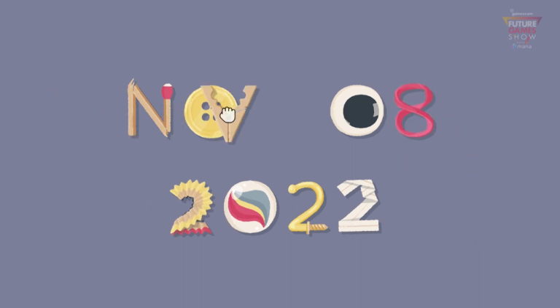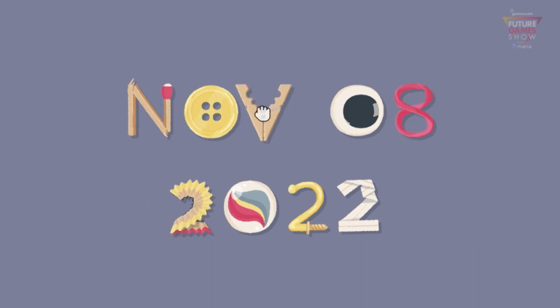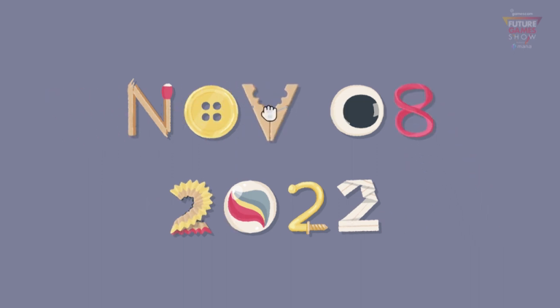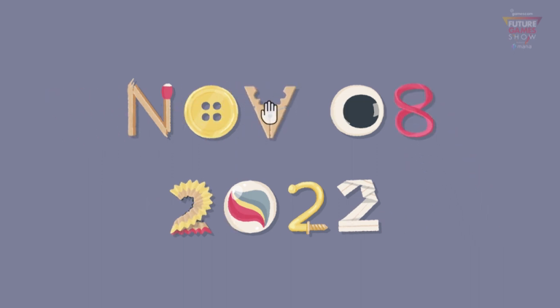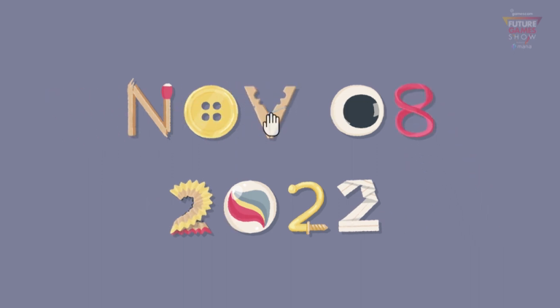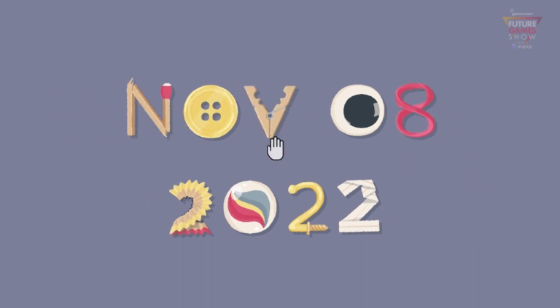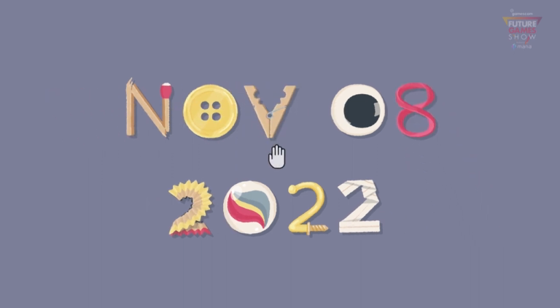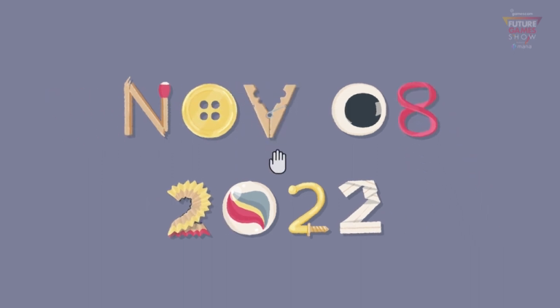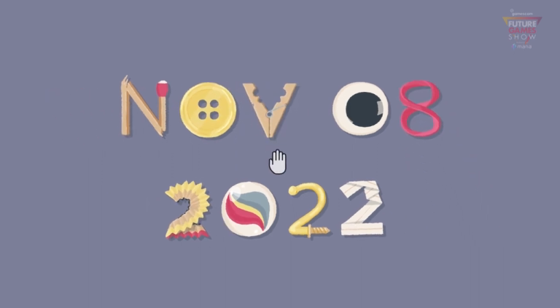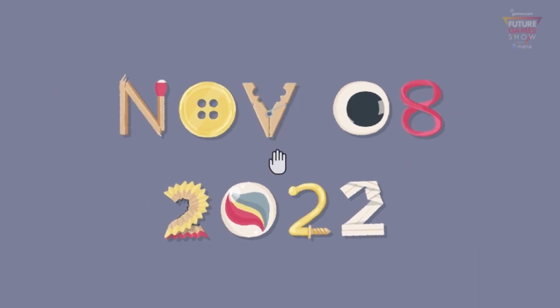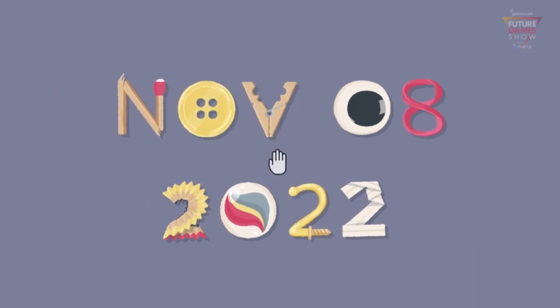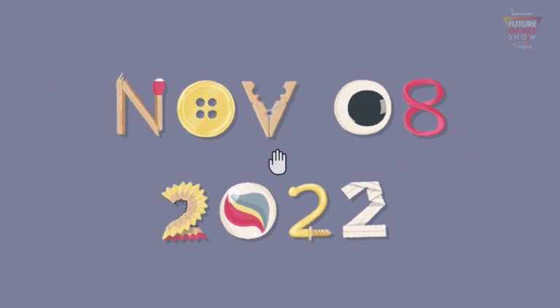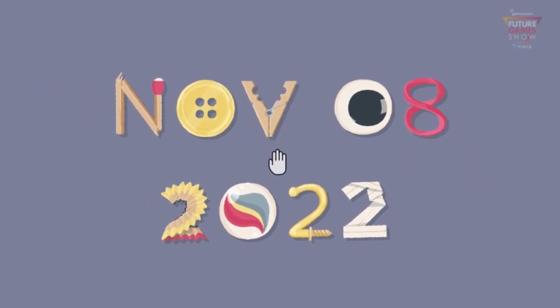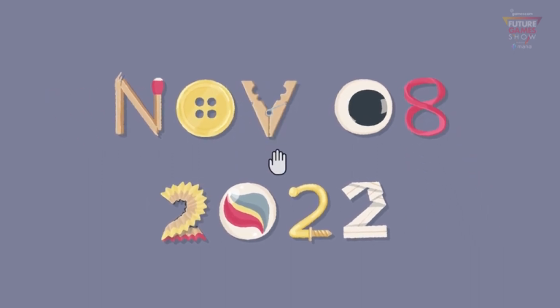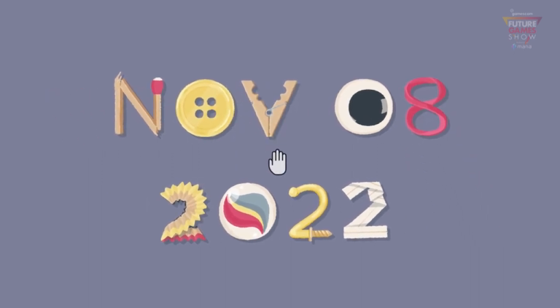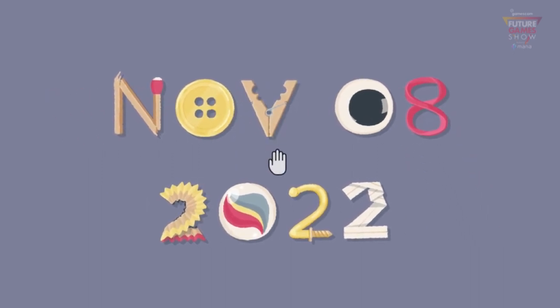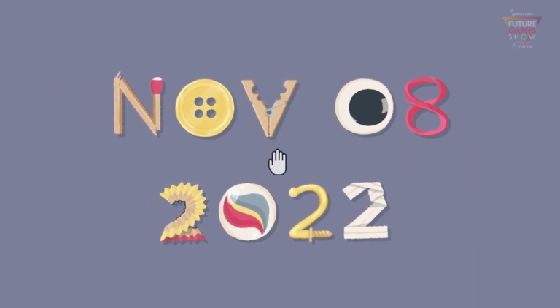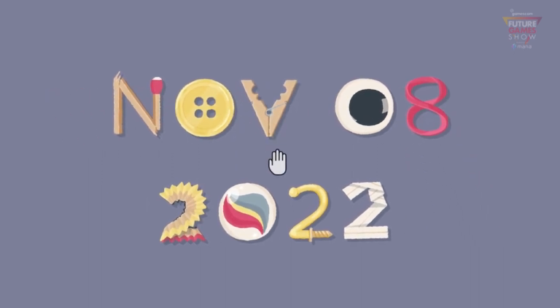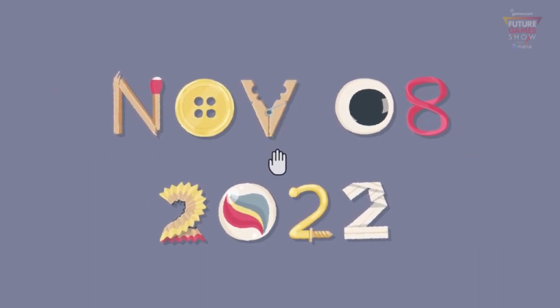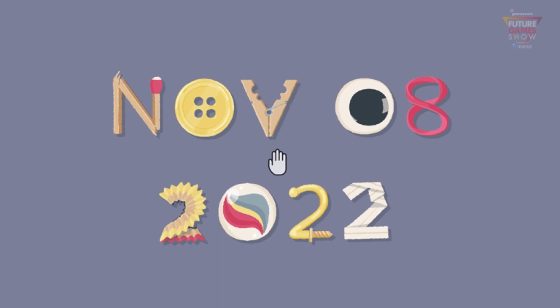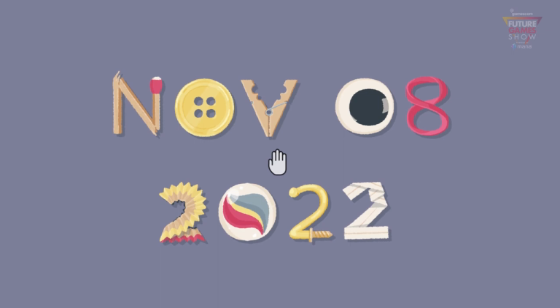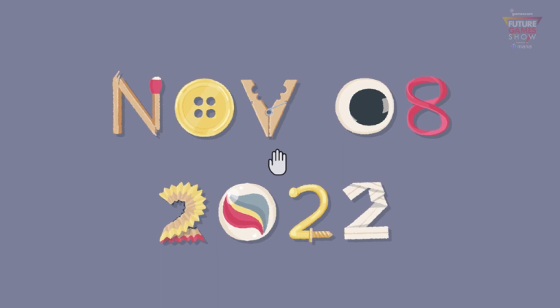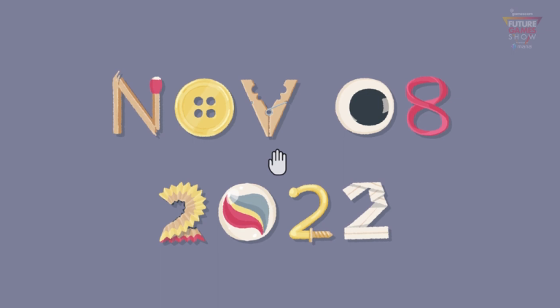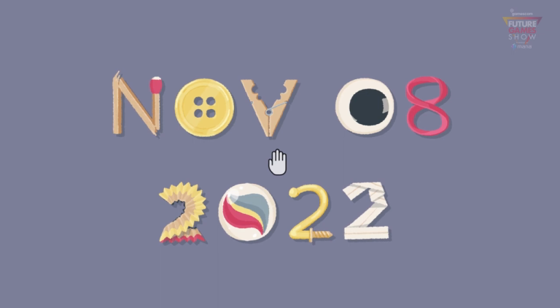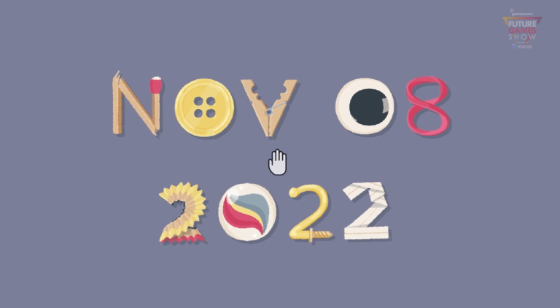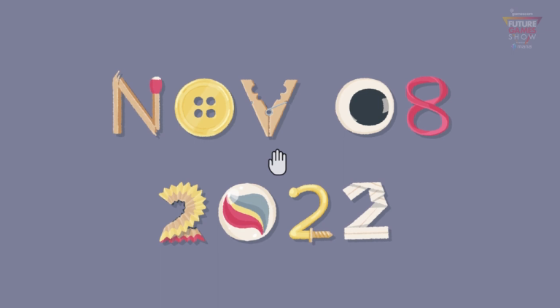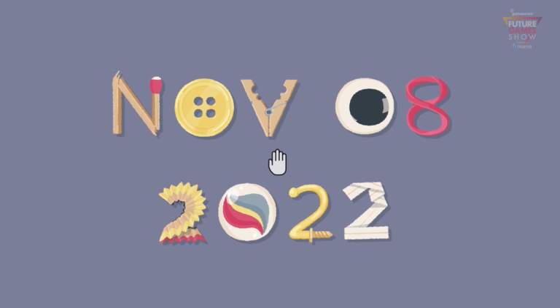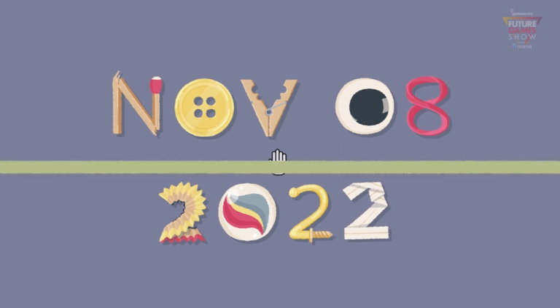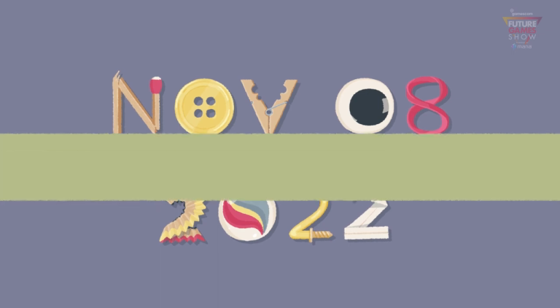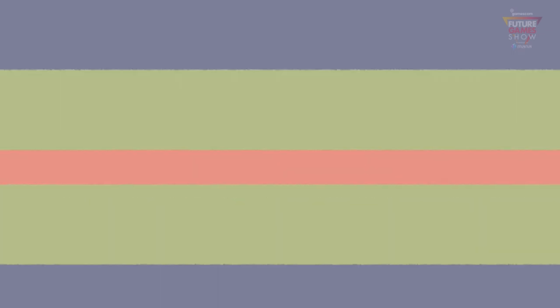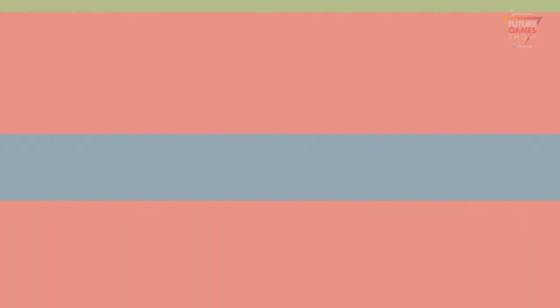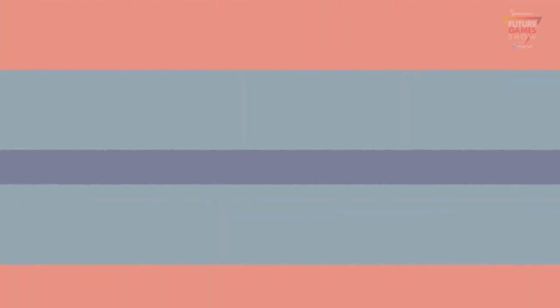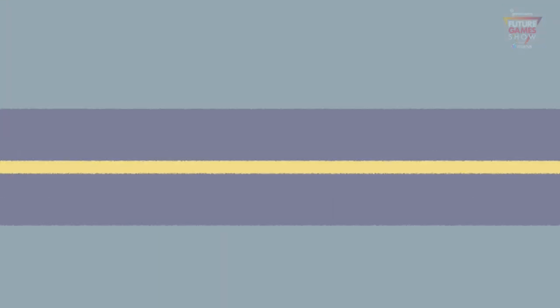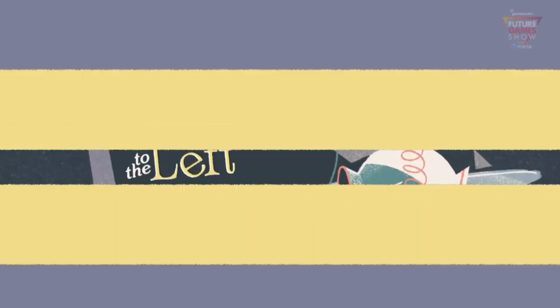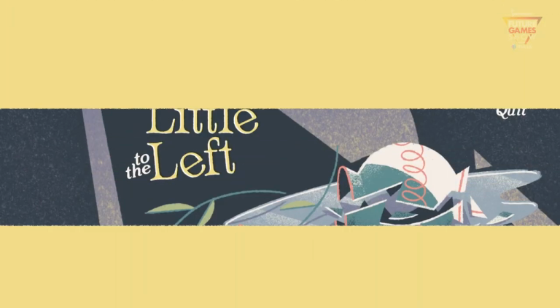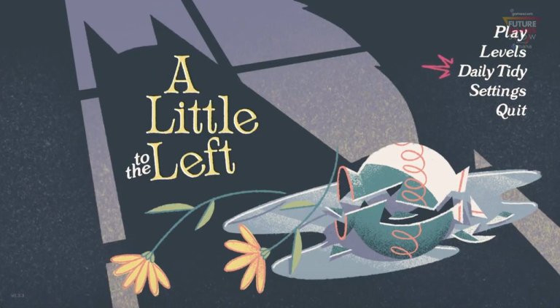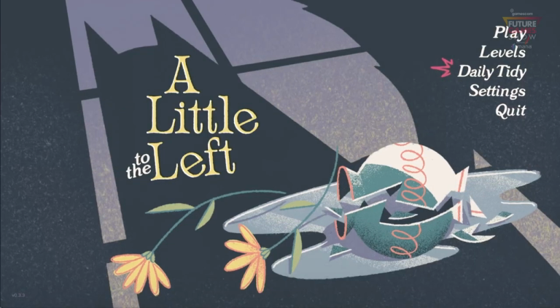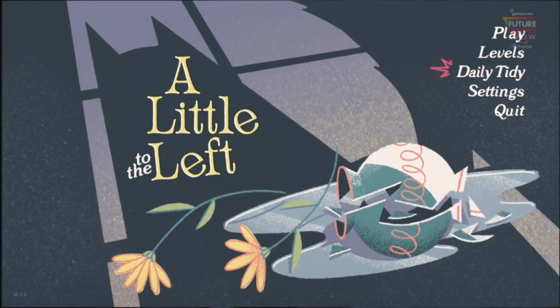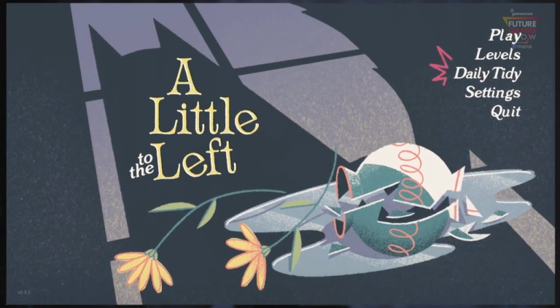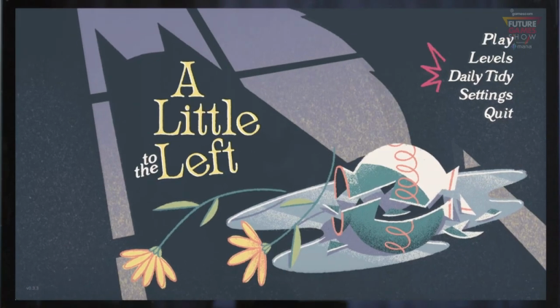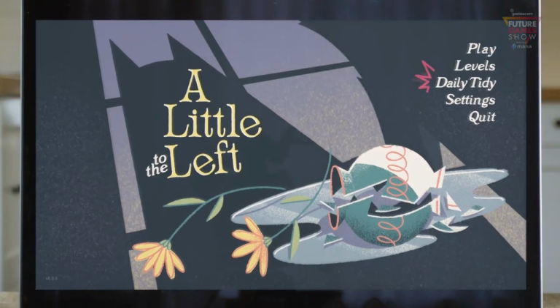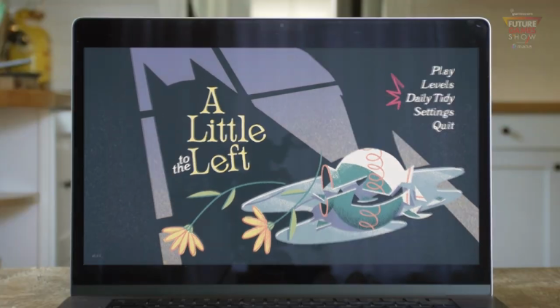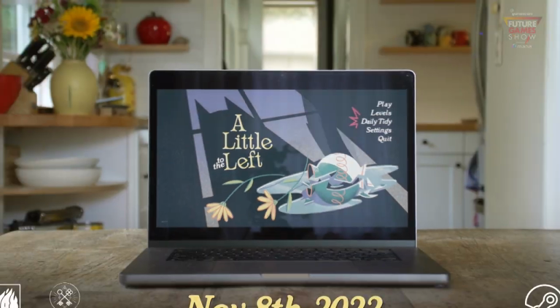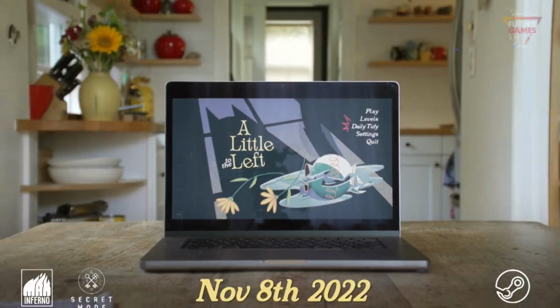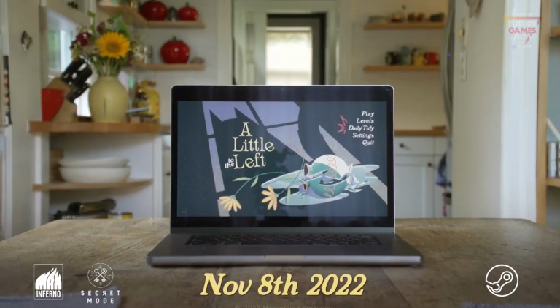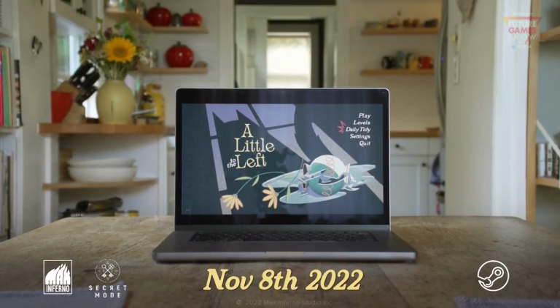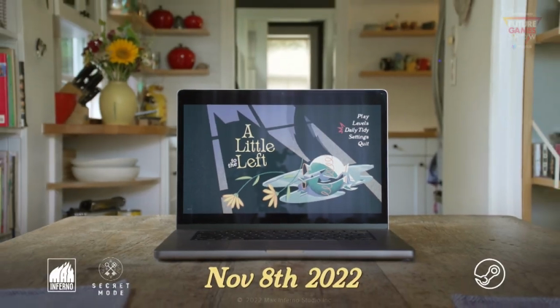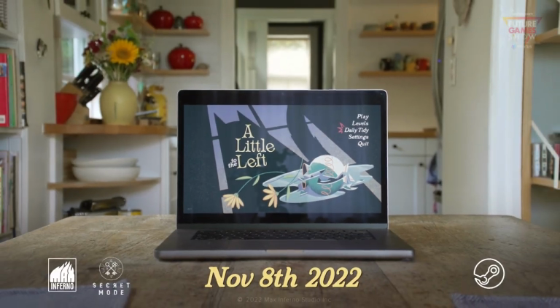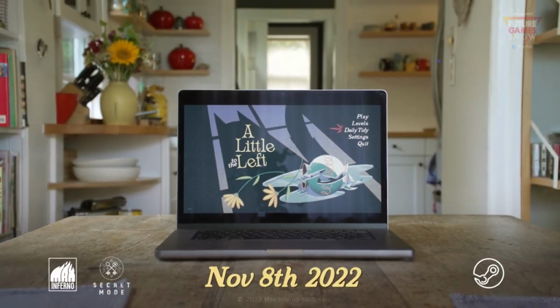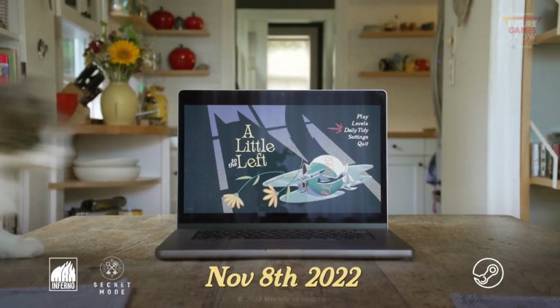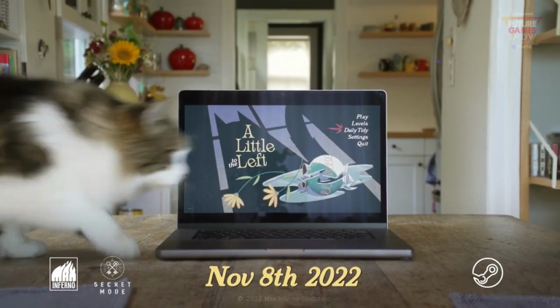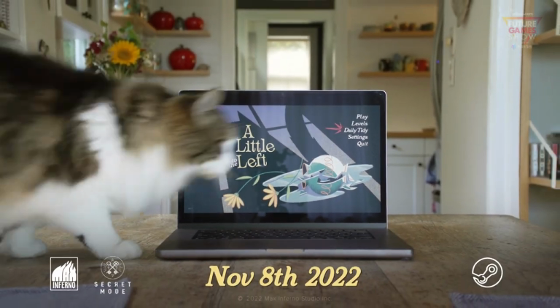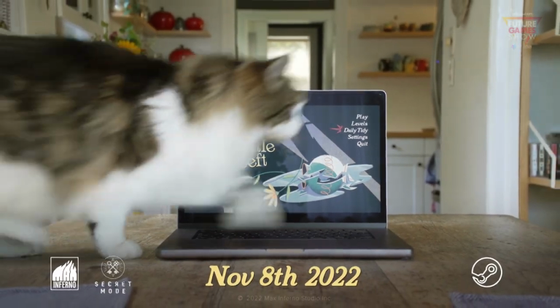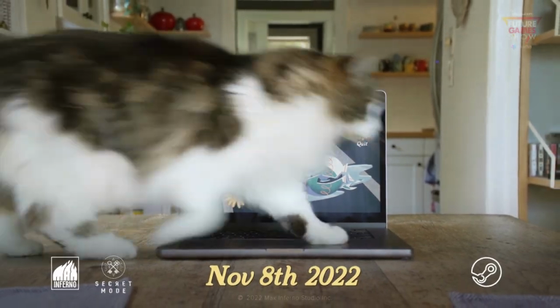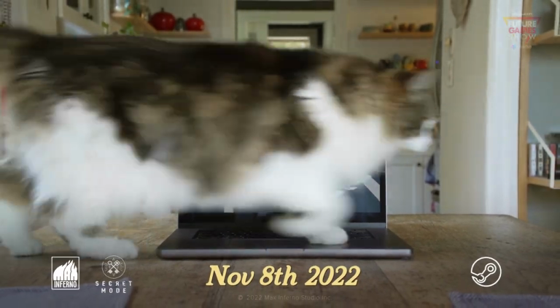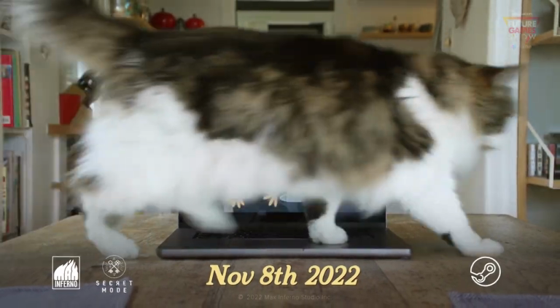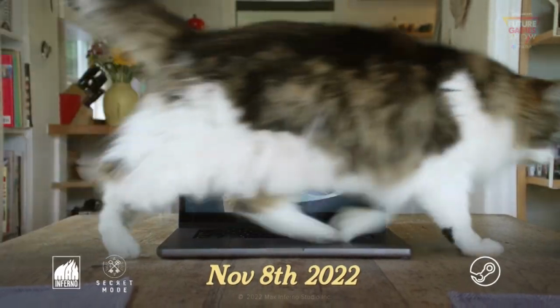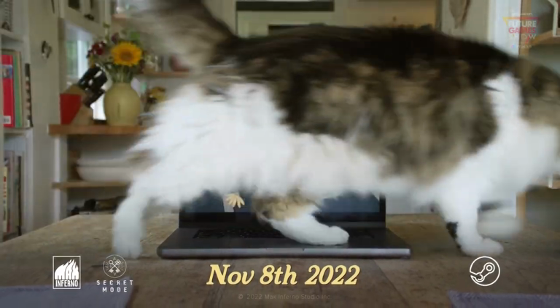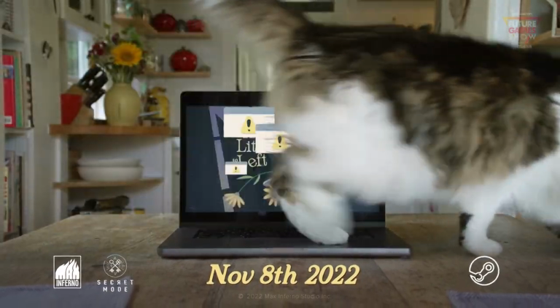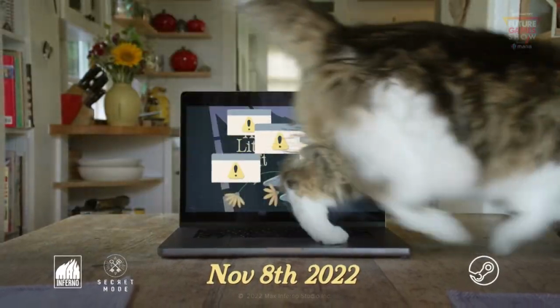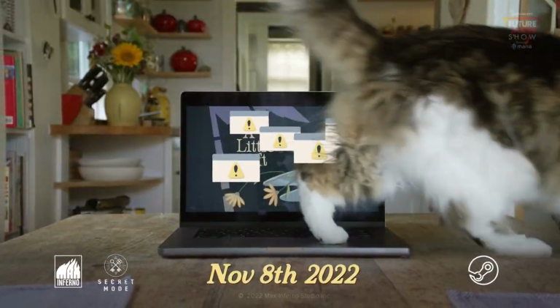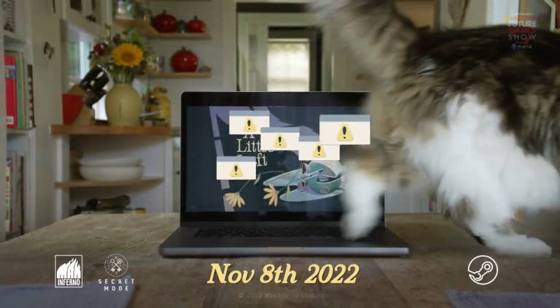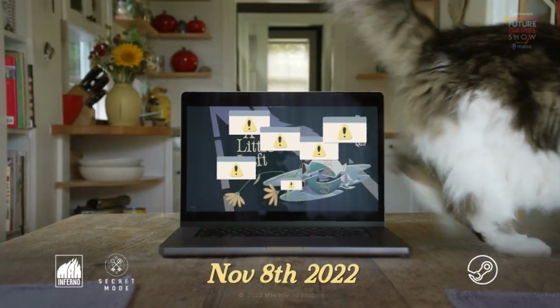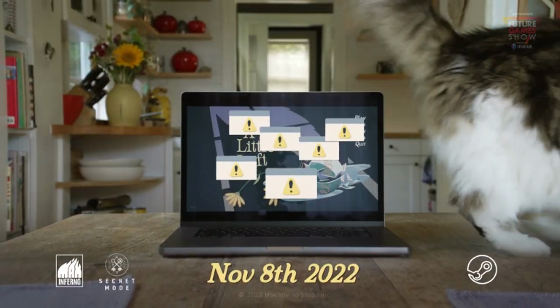Yes! Now that's what we were looking for. A Little to the Left — coming to PC and Mac on November 8th.